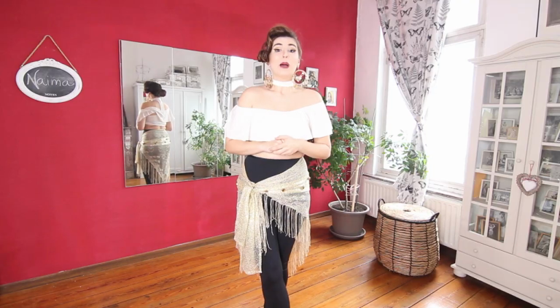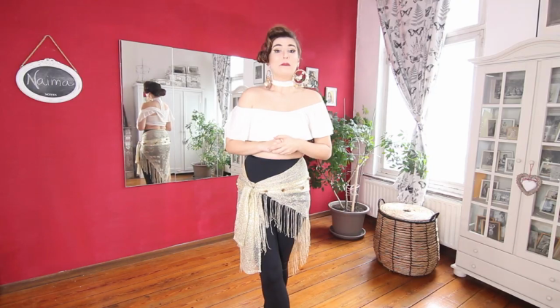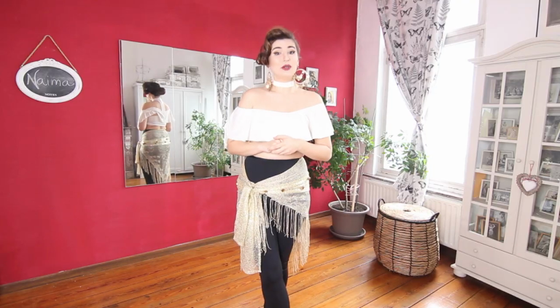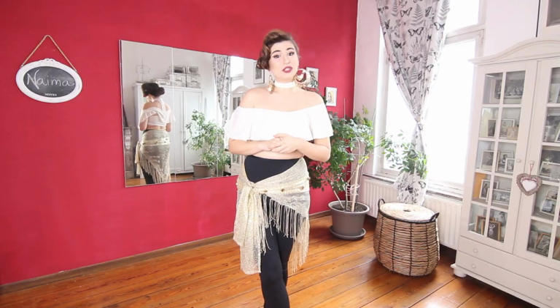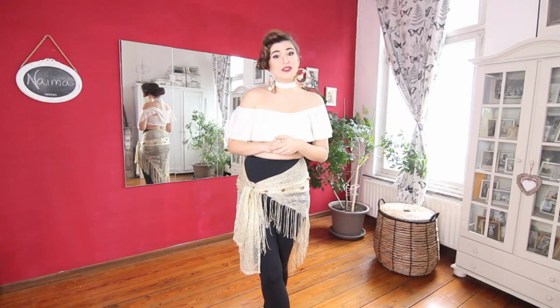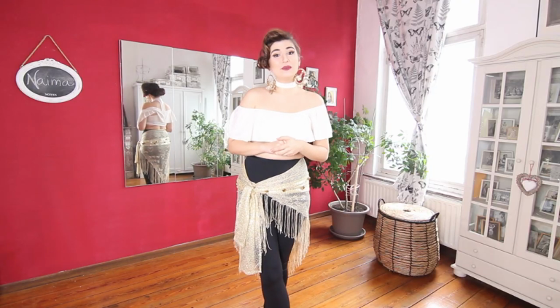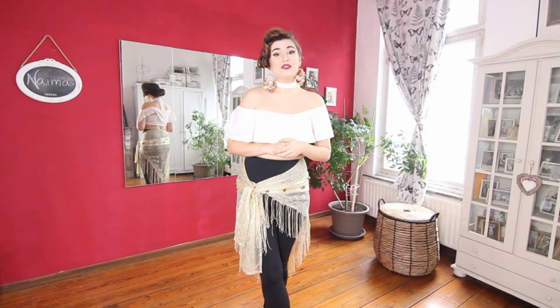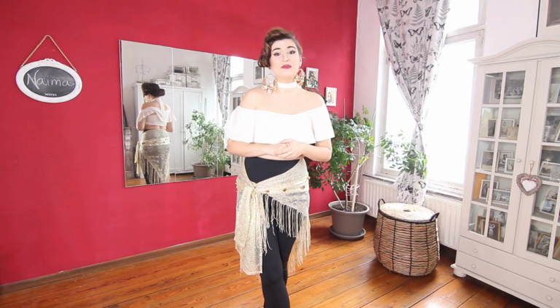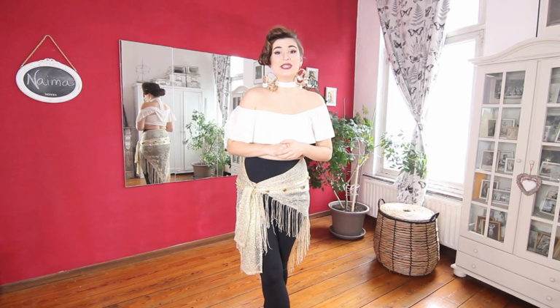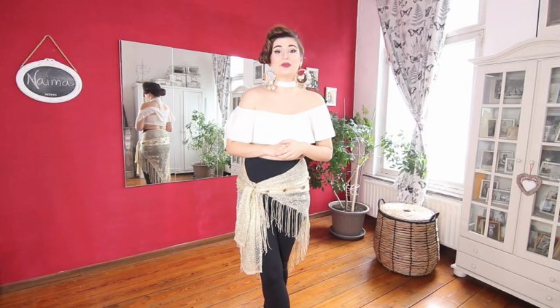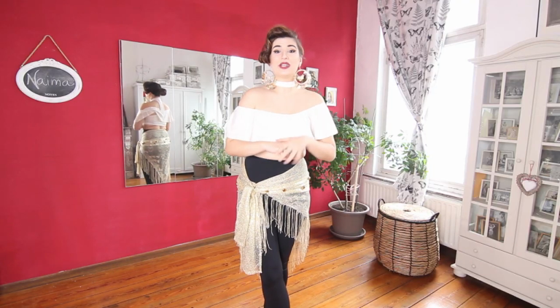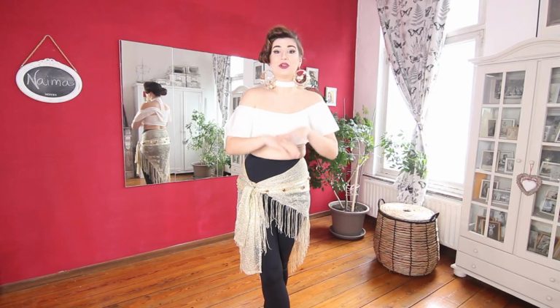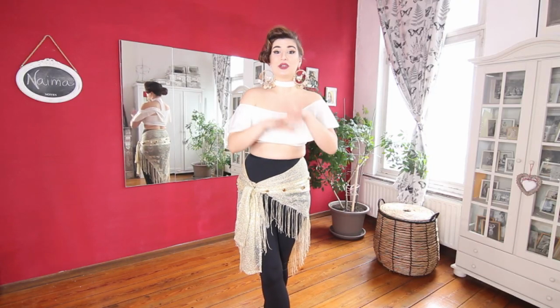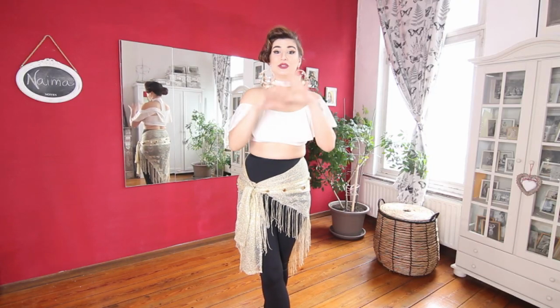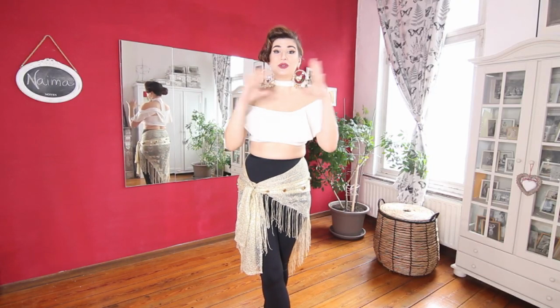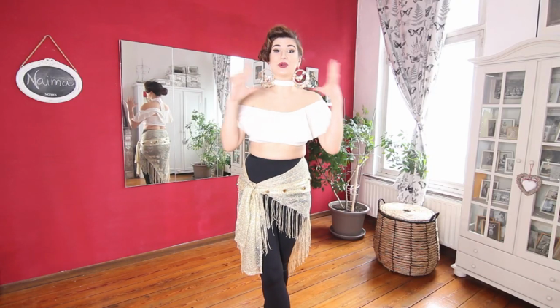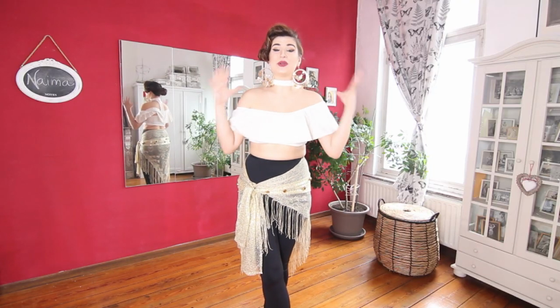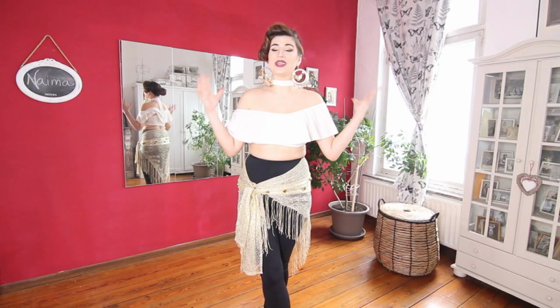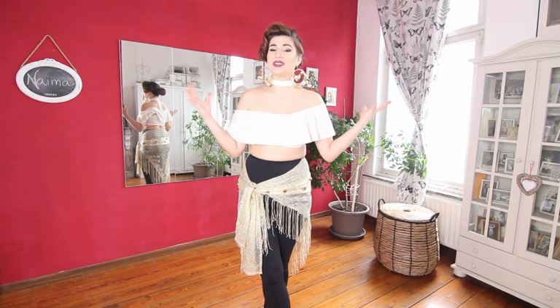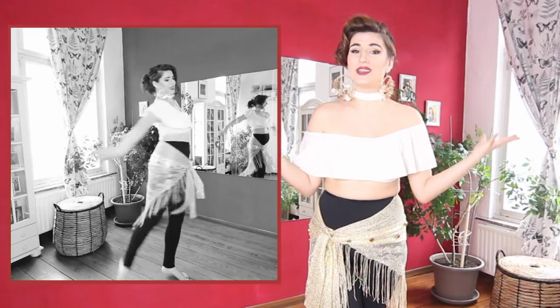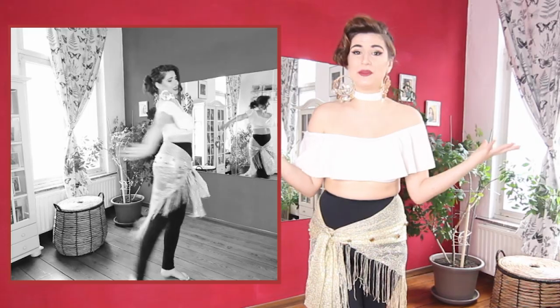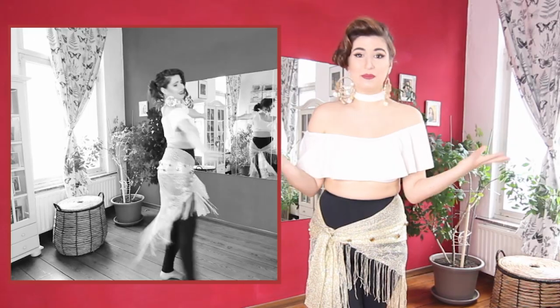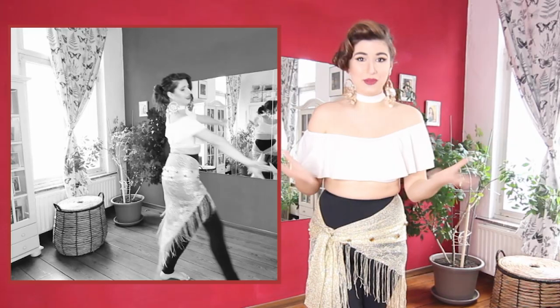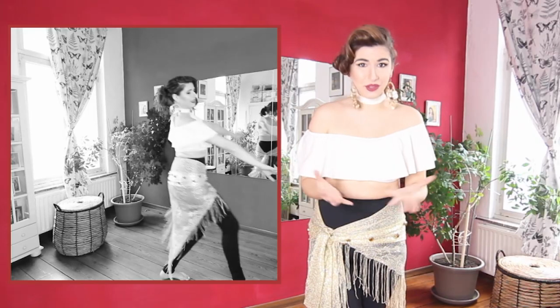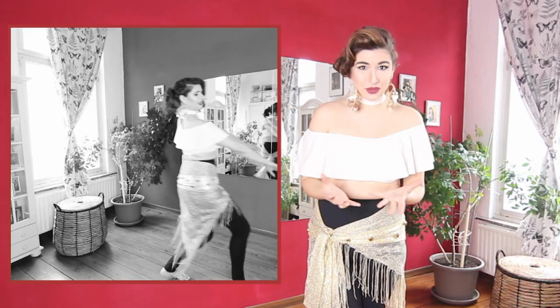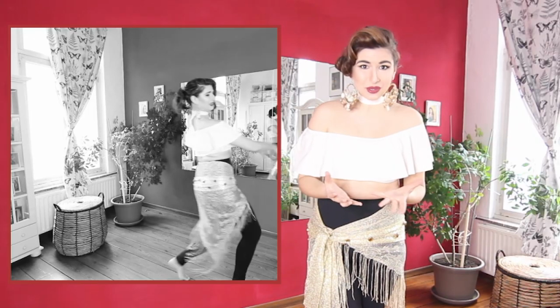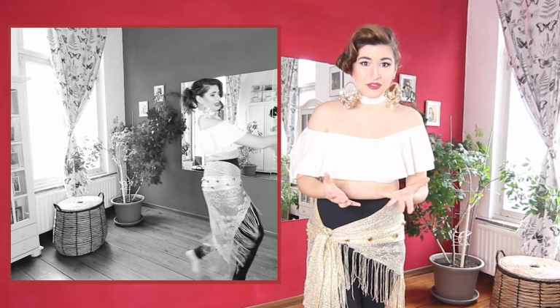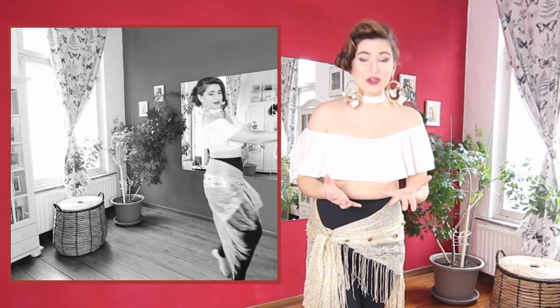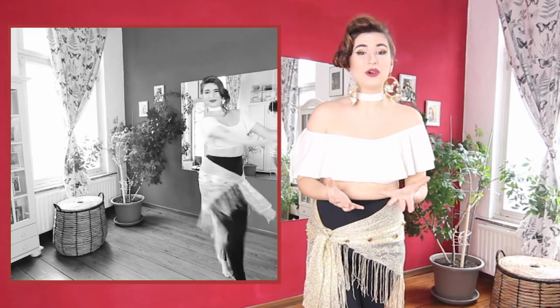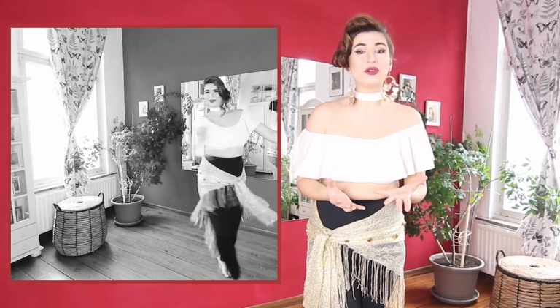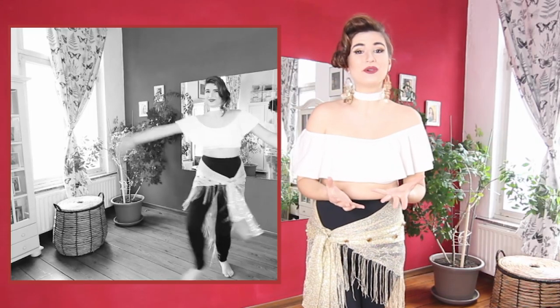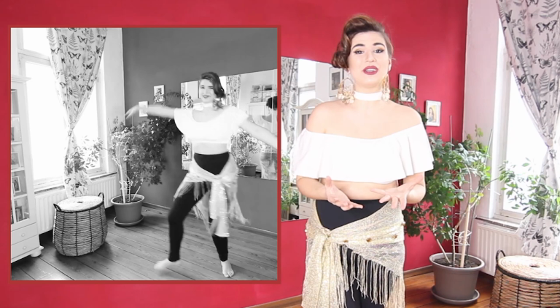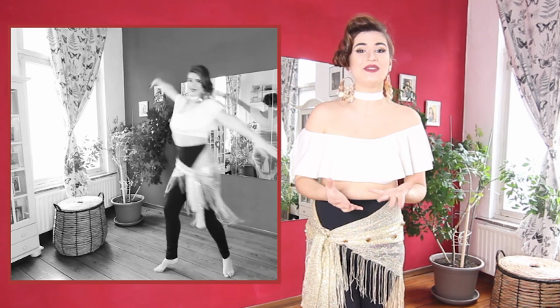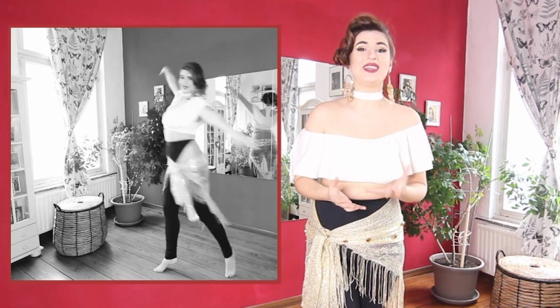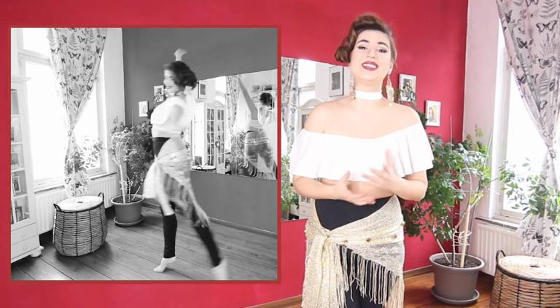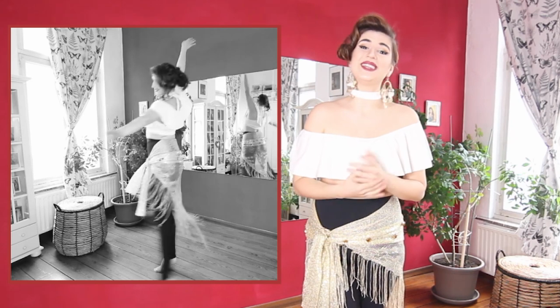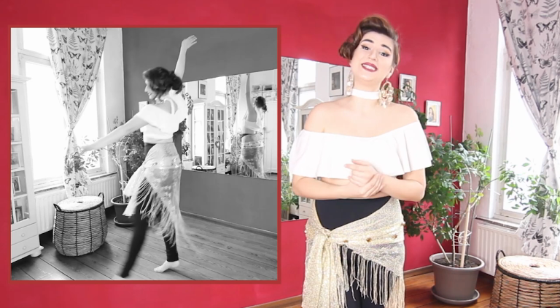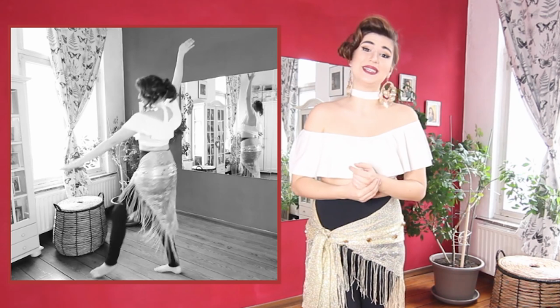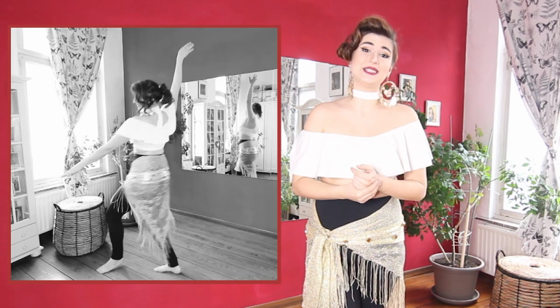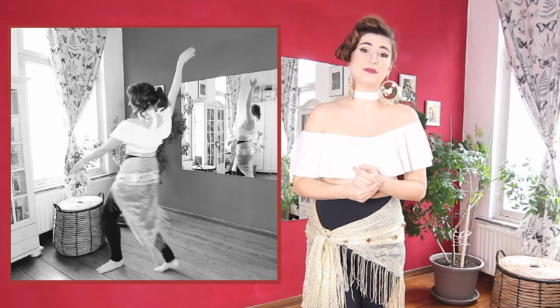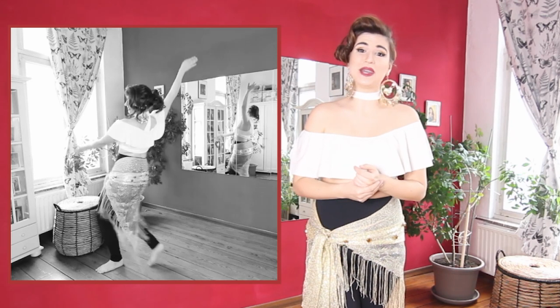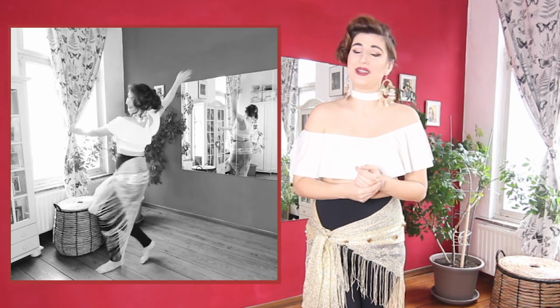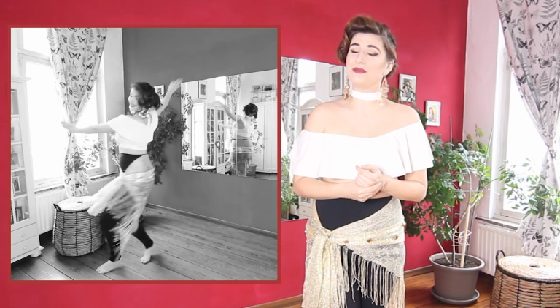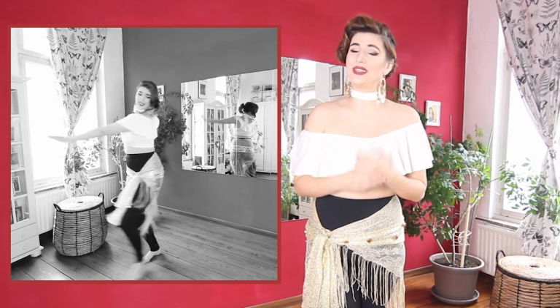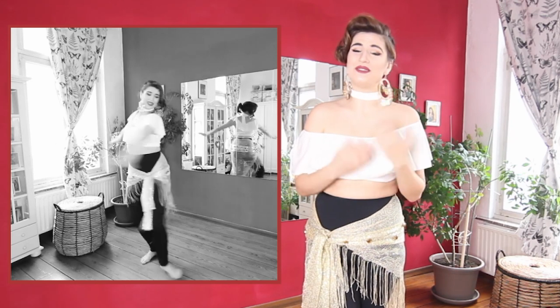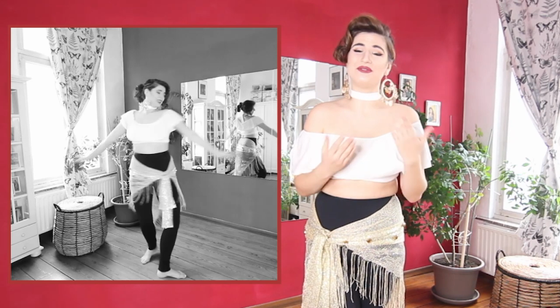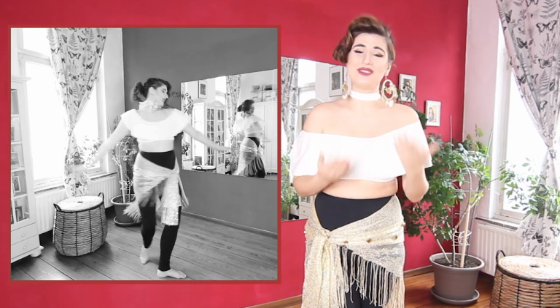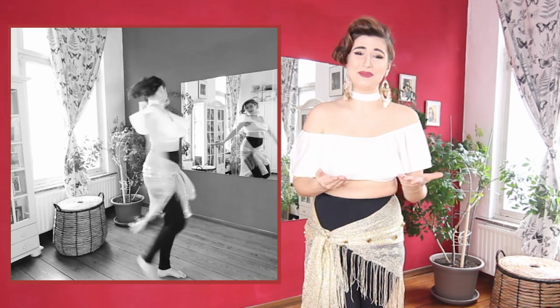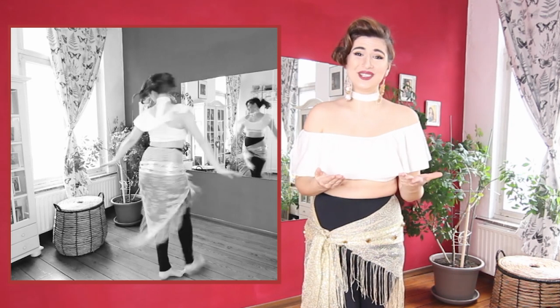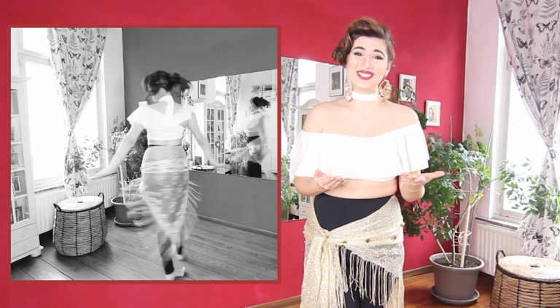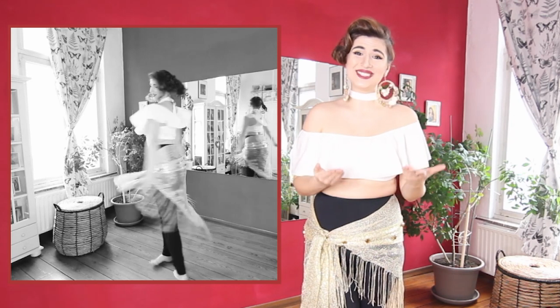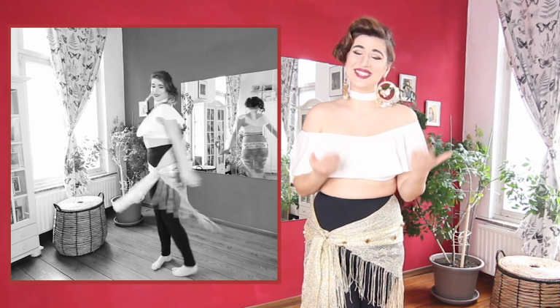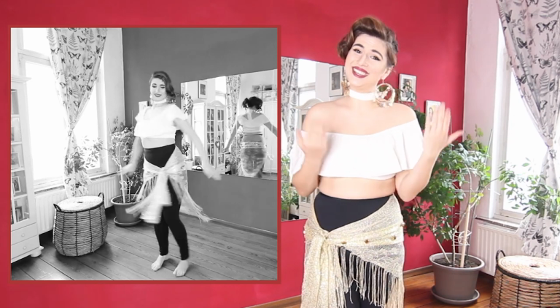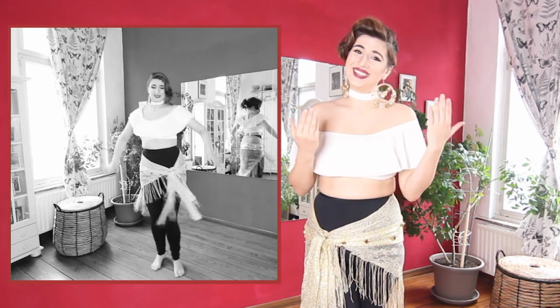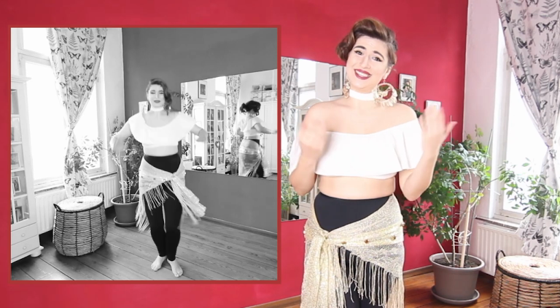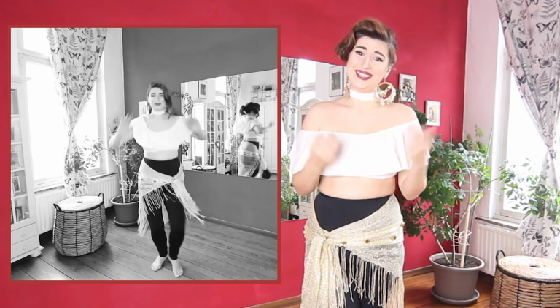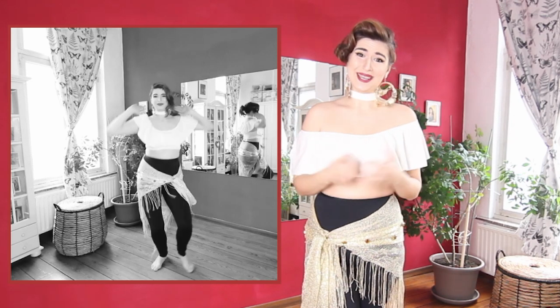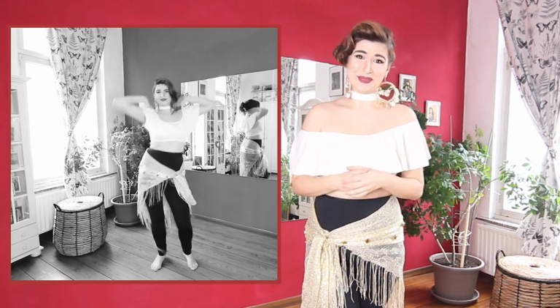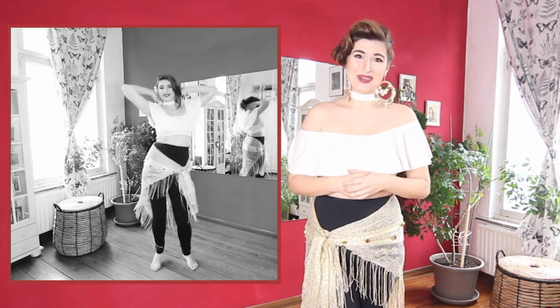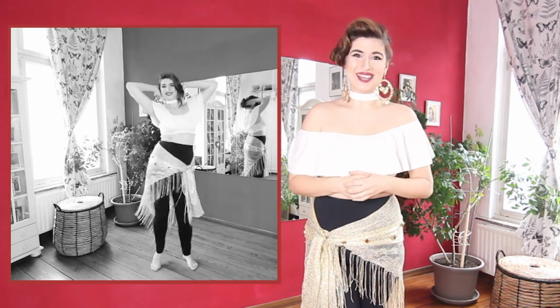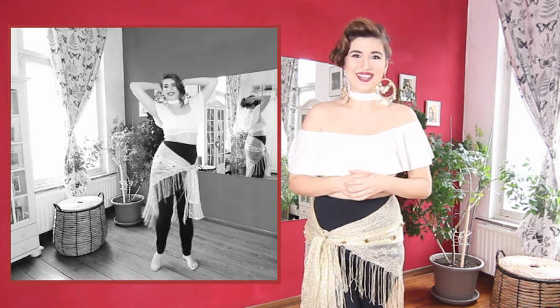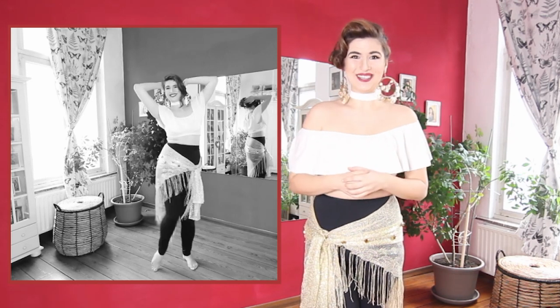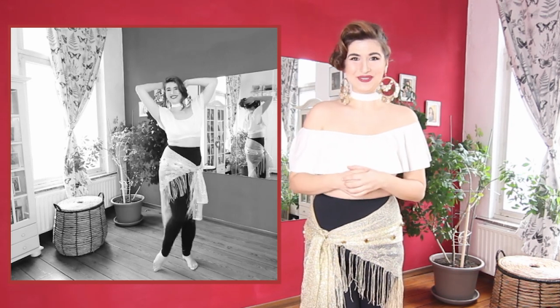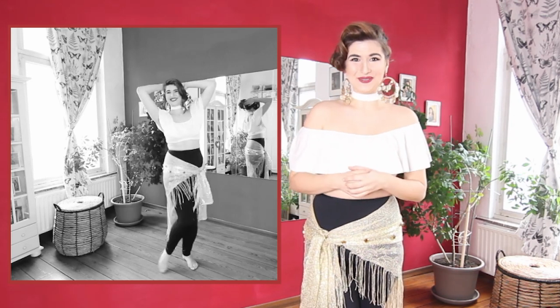Most of the movements we are going to connect in a beautiful choreography that is inspired by the fabulous Naima Akev.